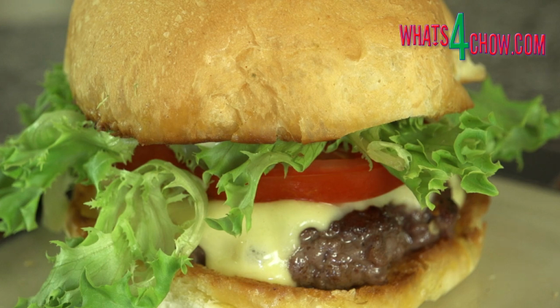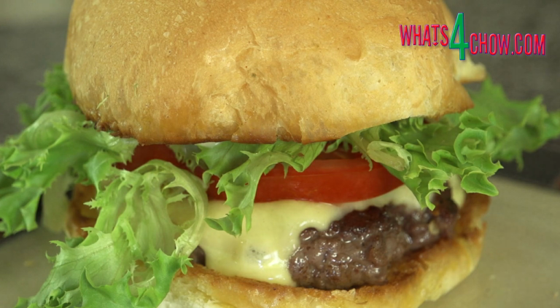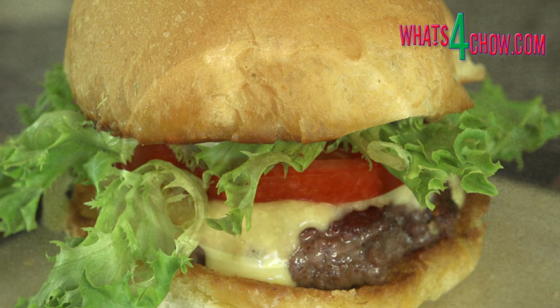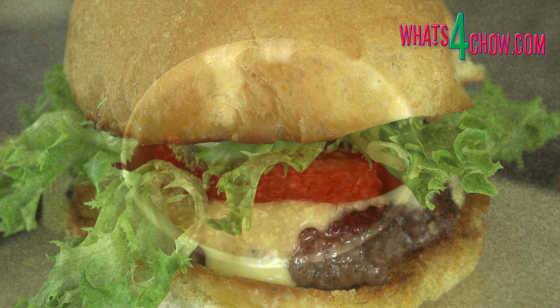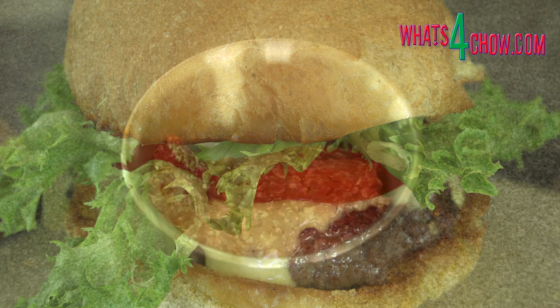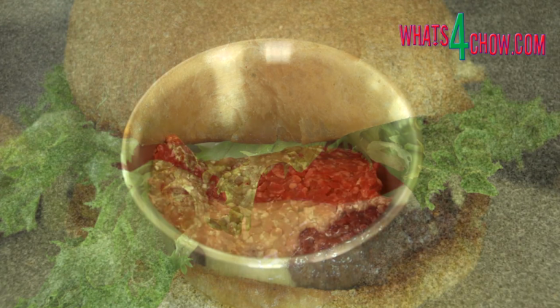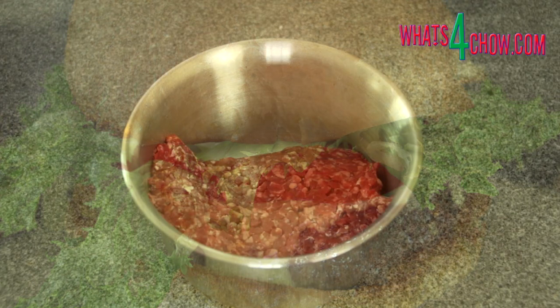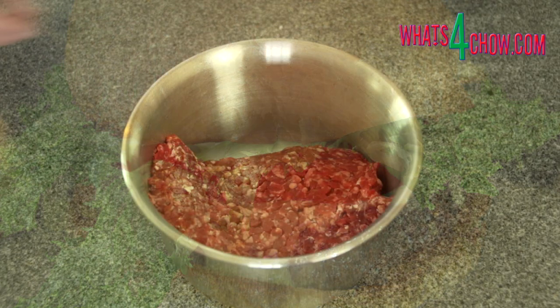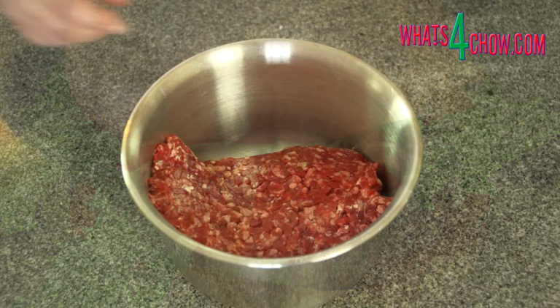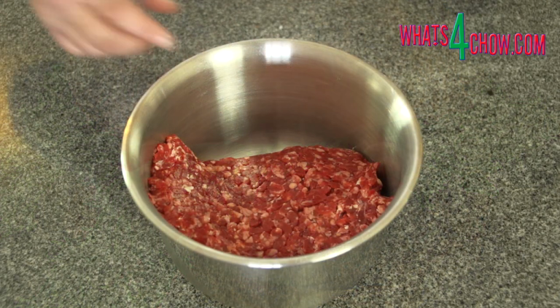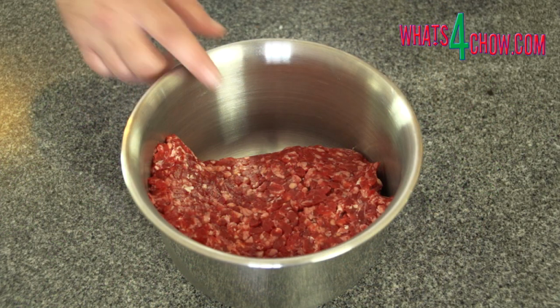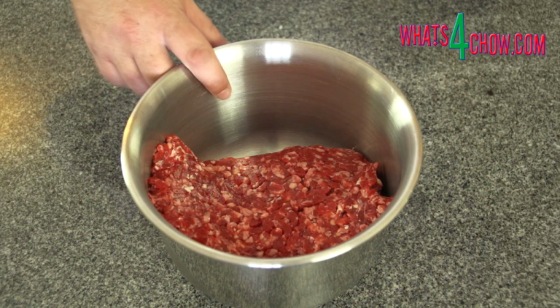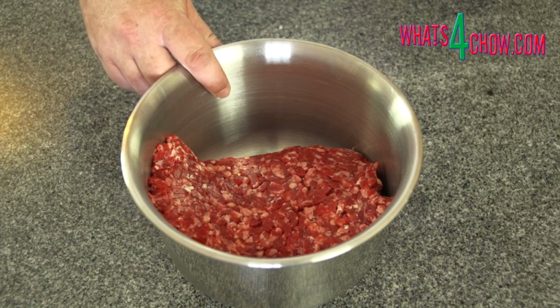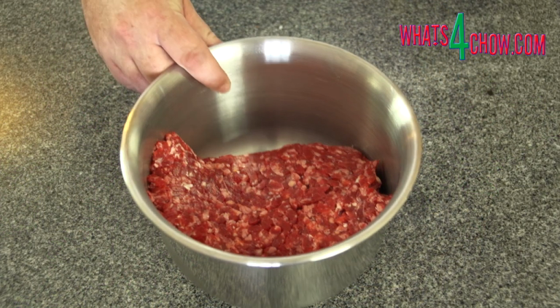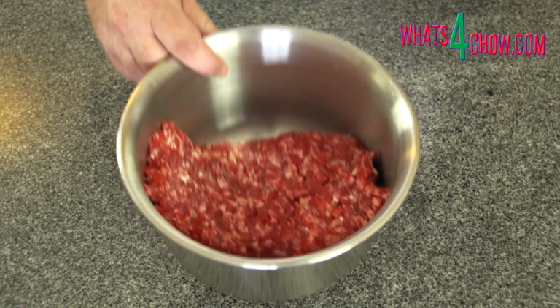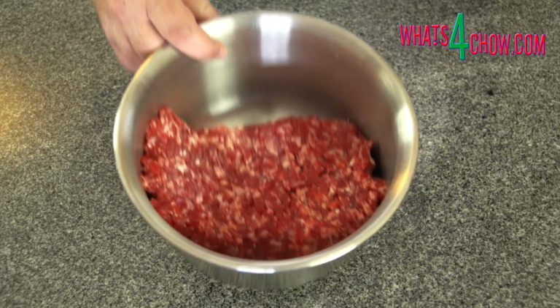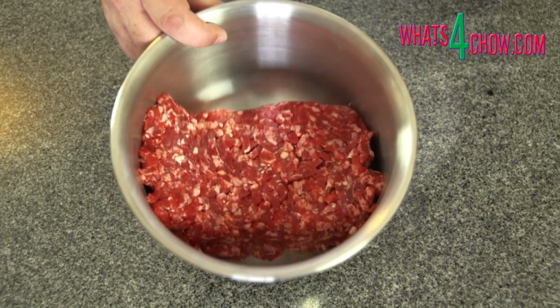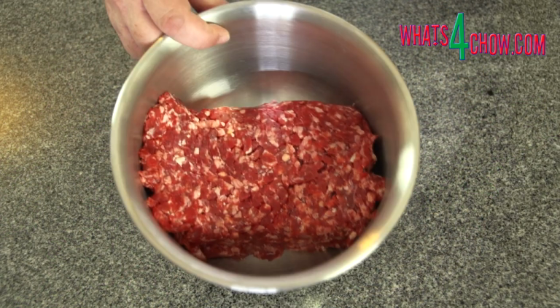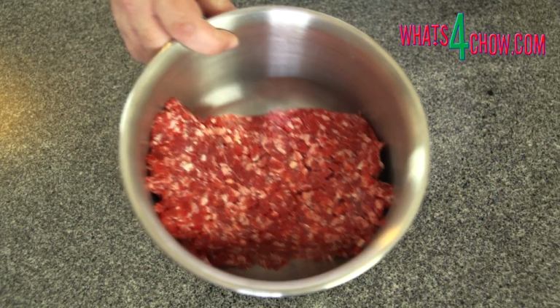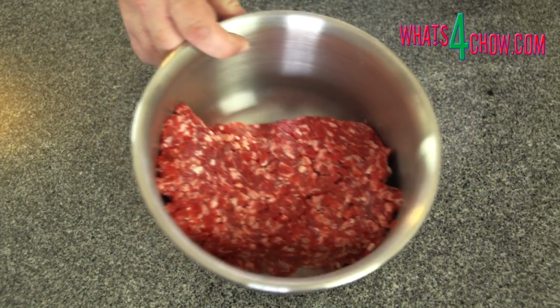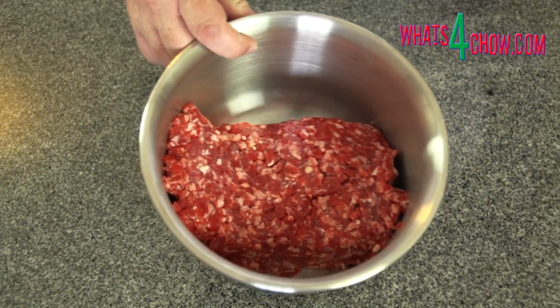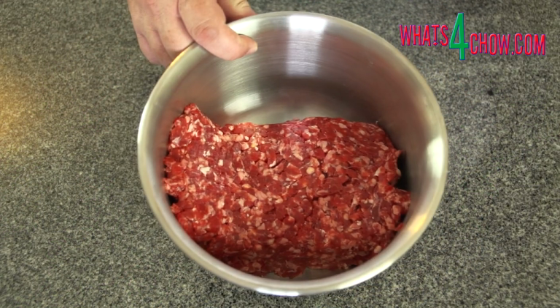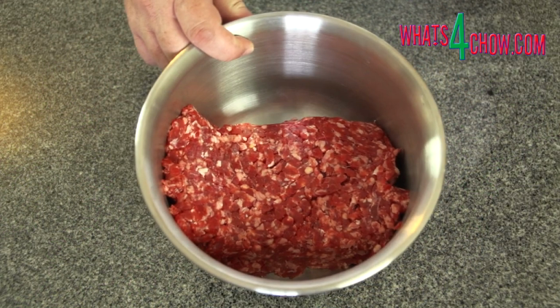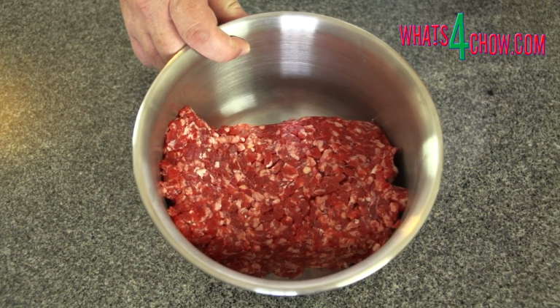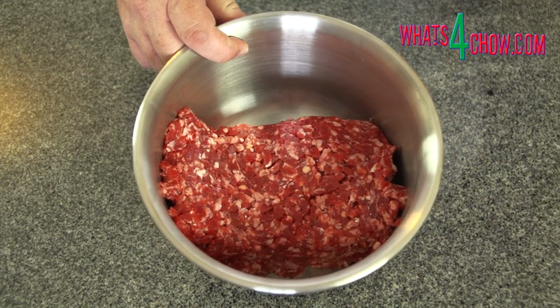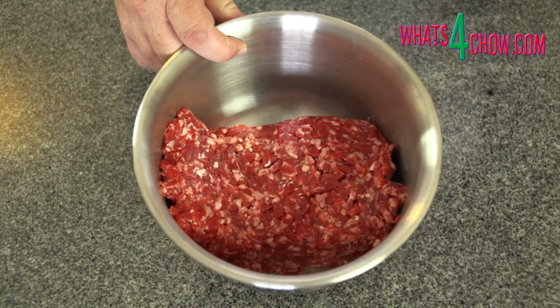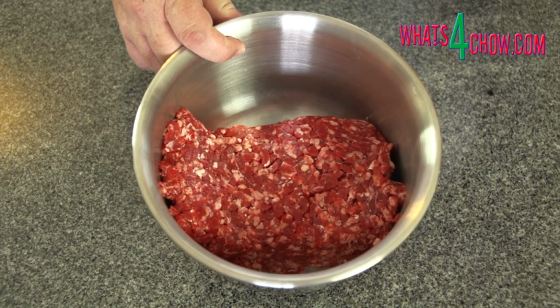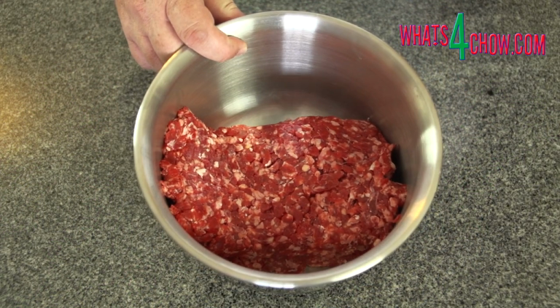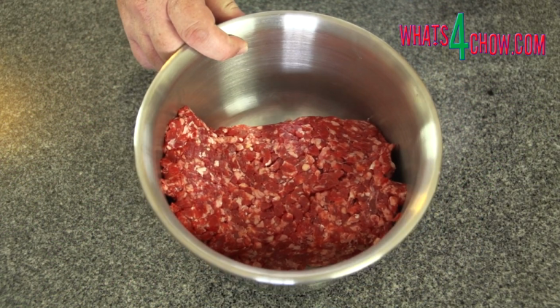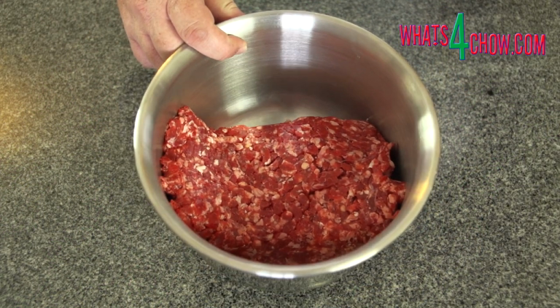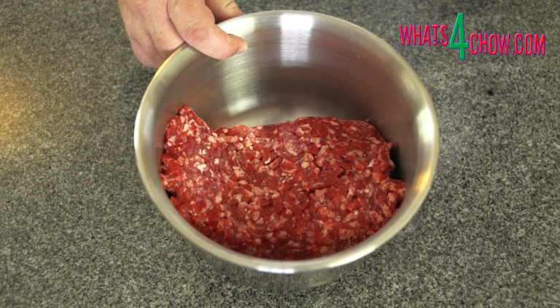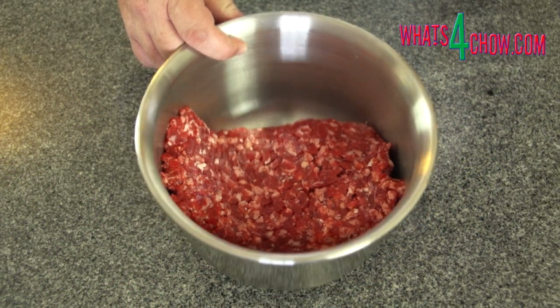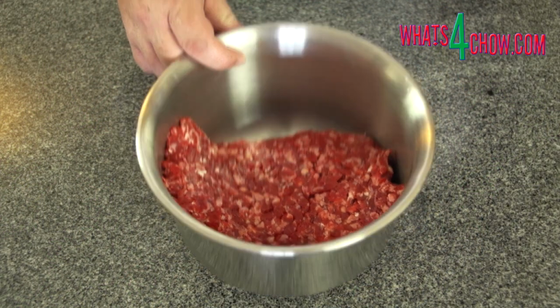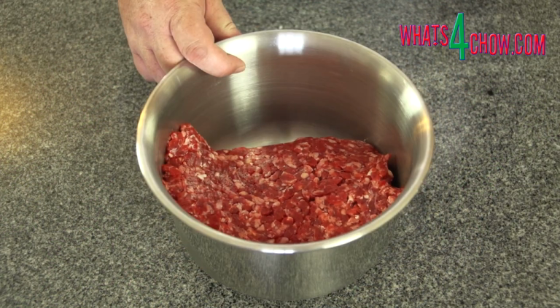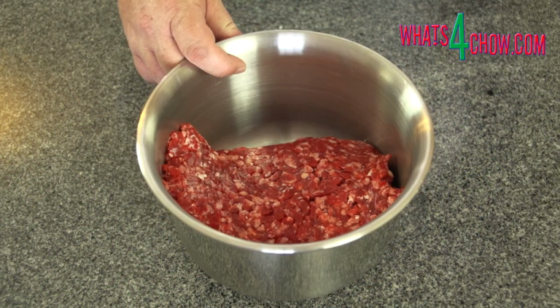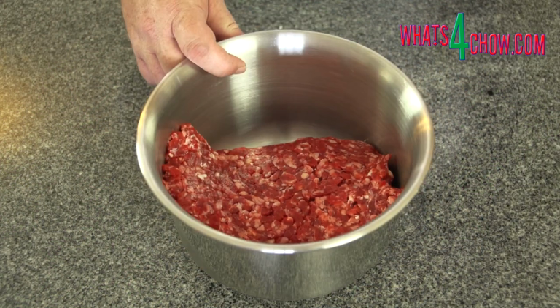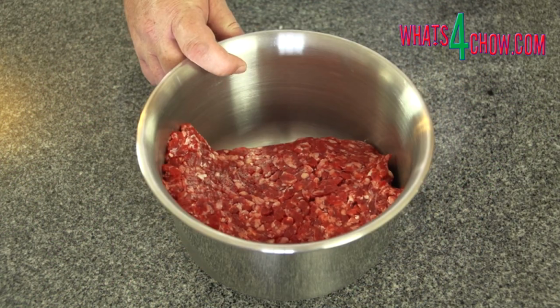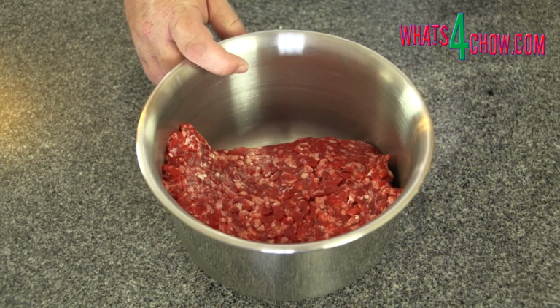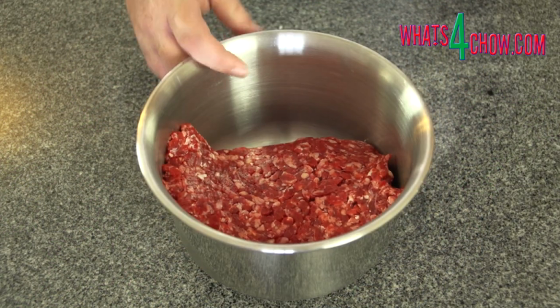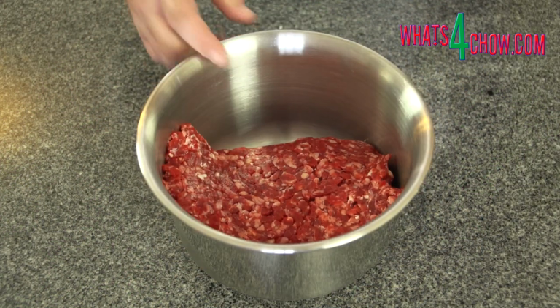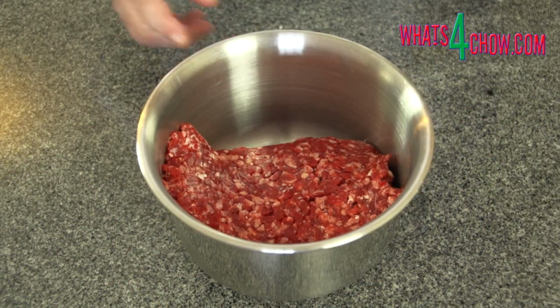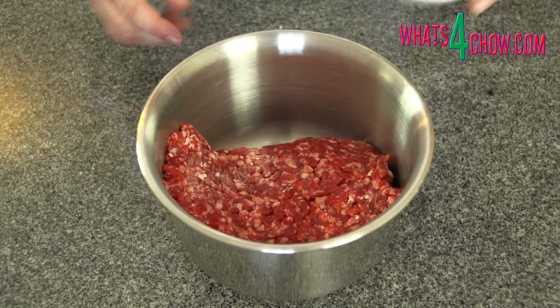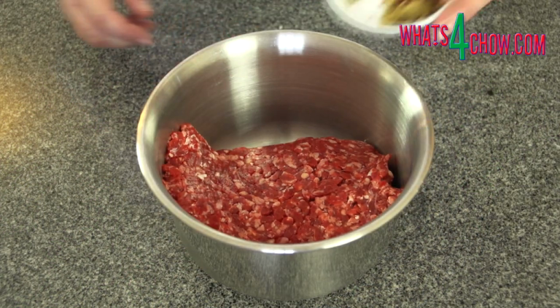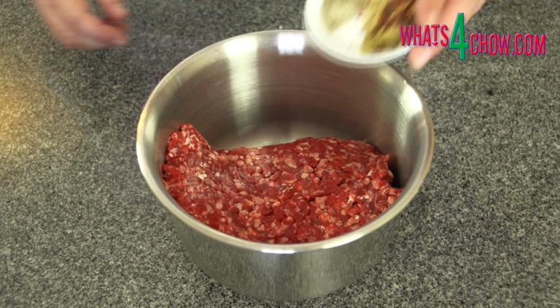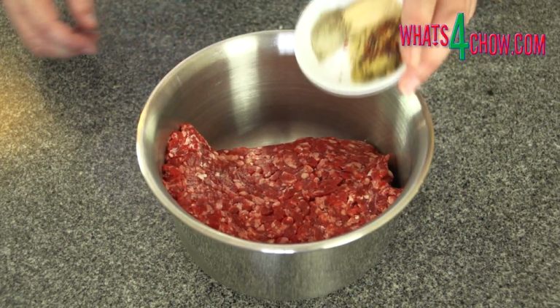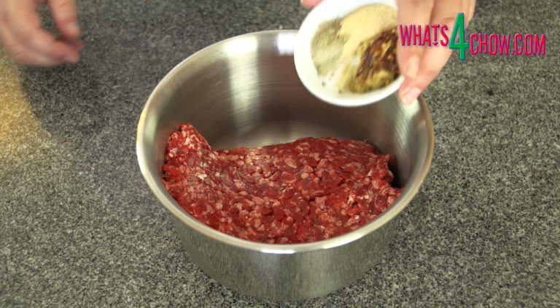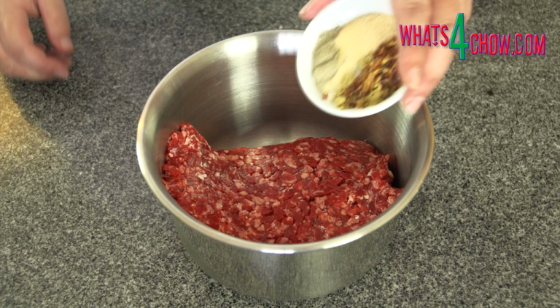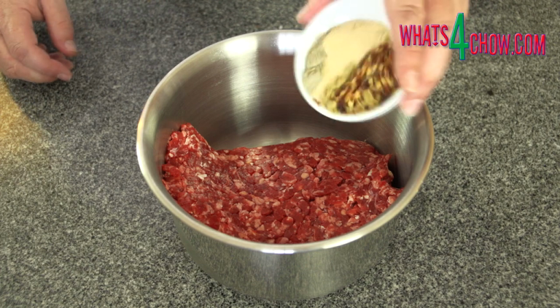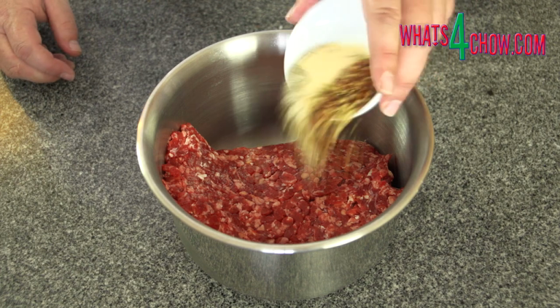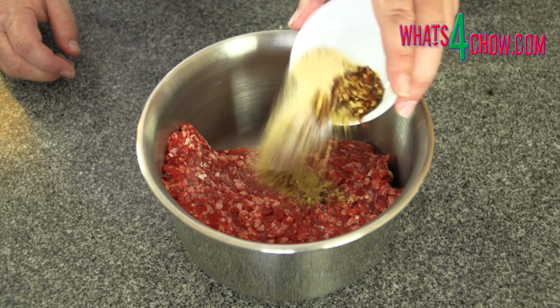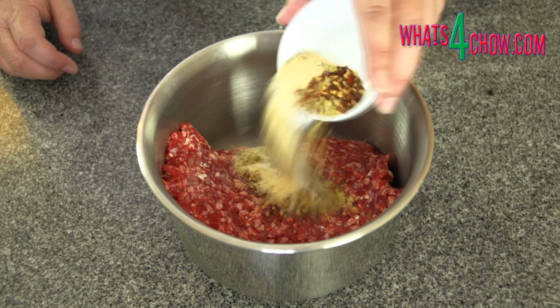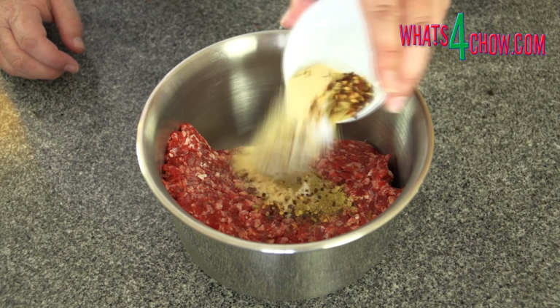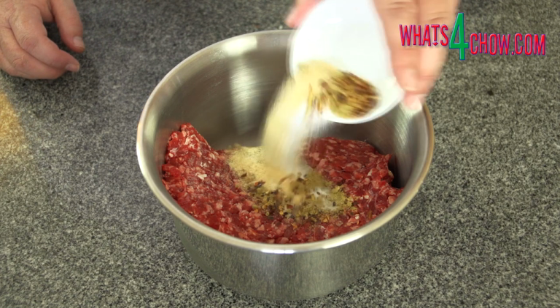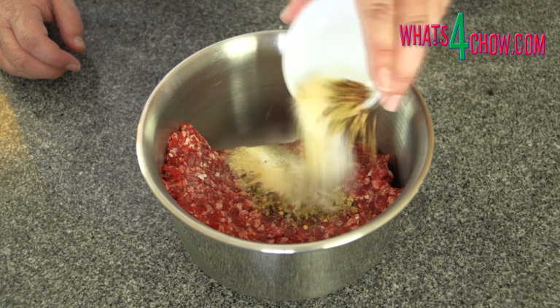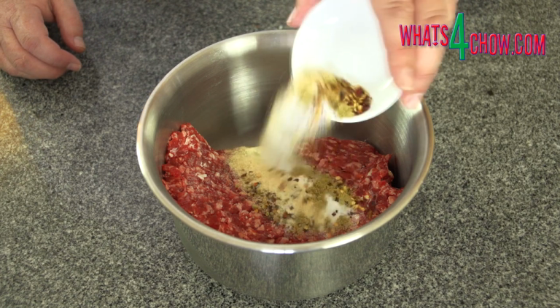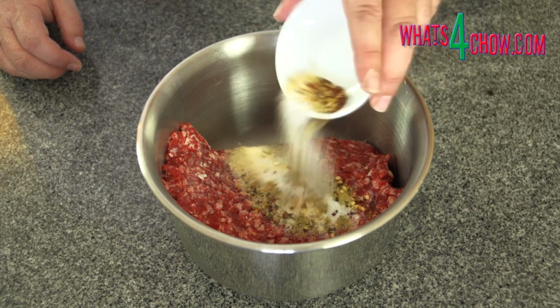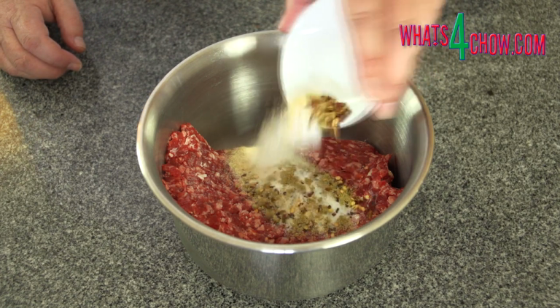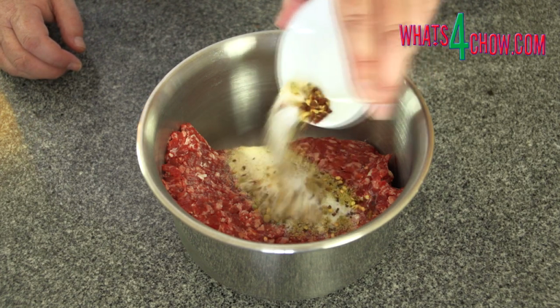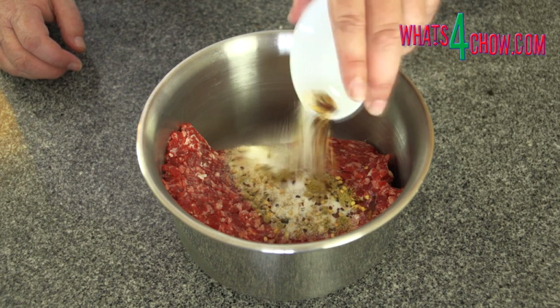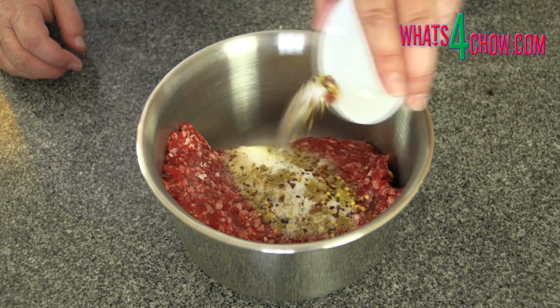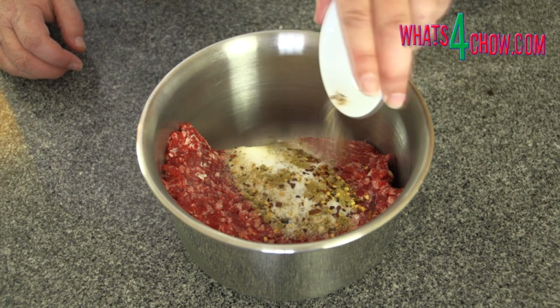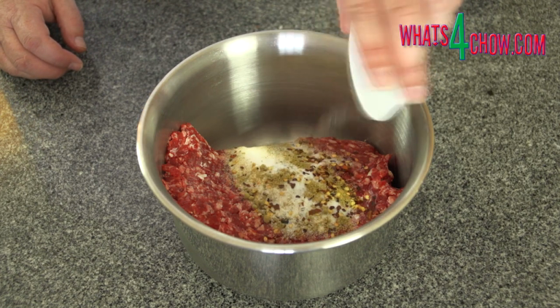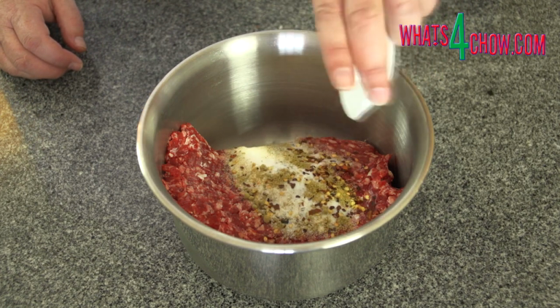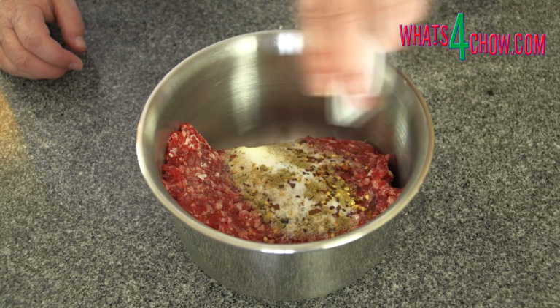To achieve the texture that is more akin to steak rather than compressed mince, the ground beef needs to be emulsified.